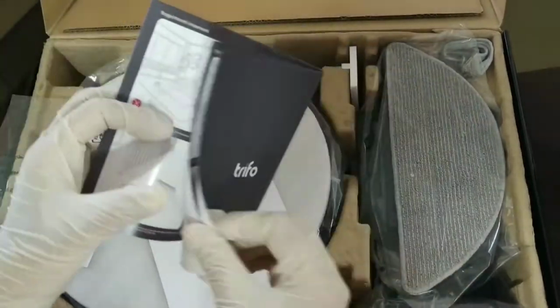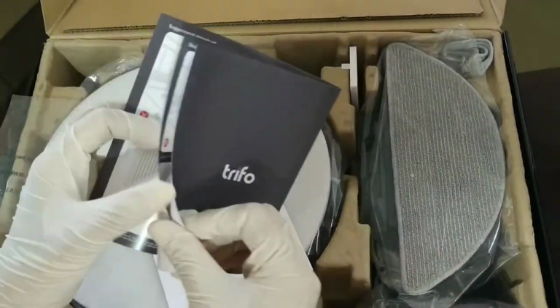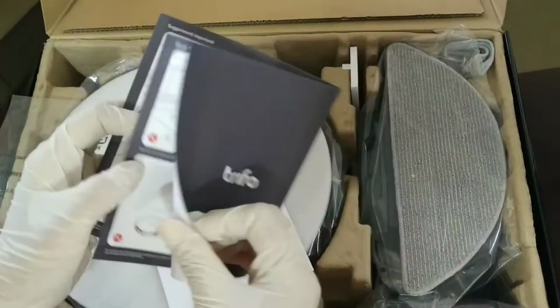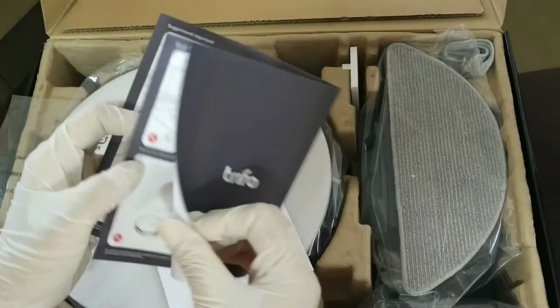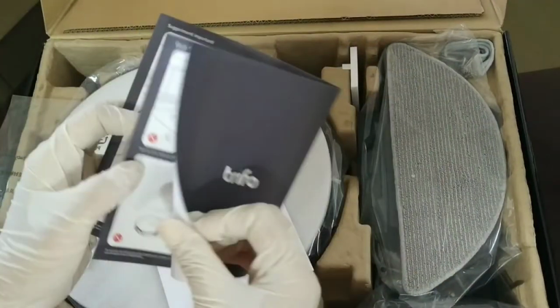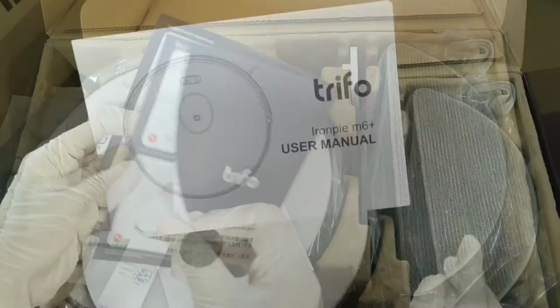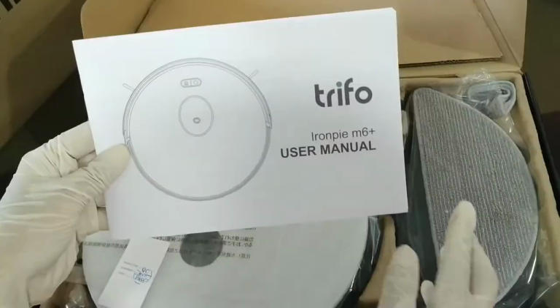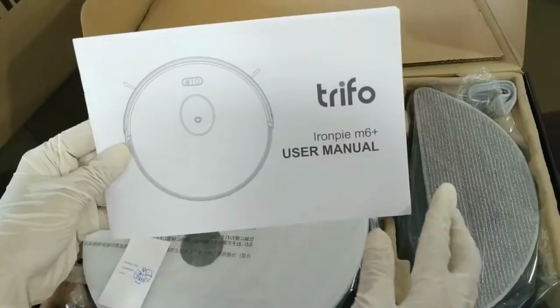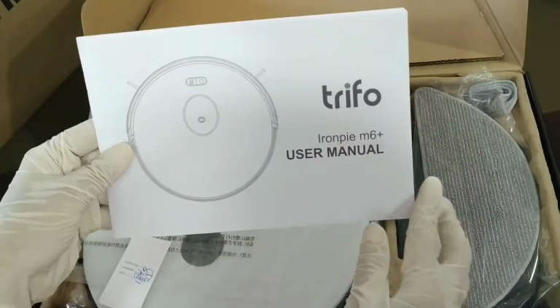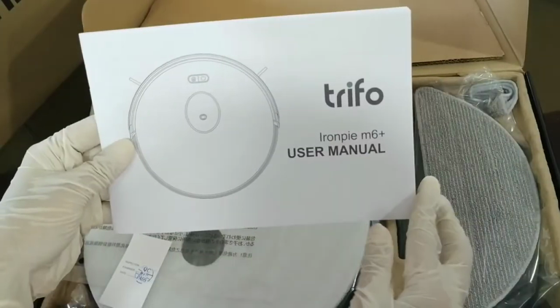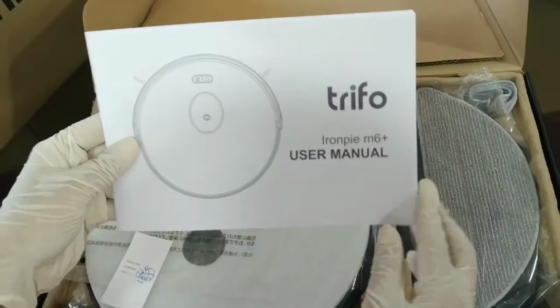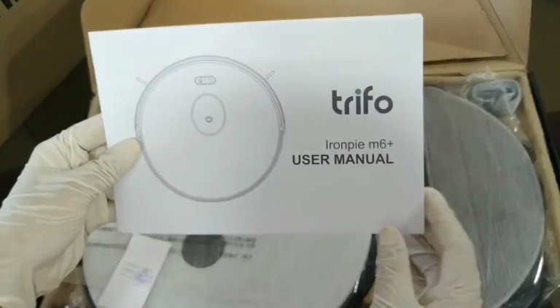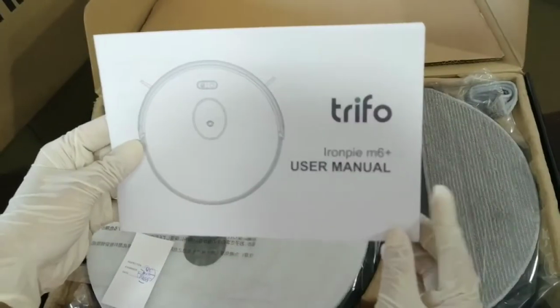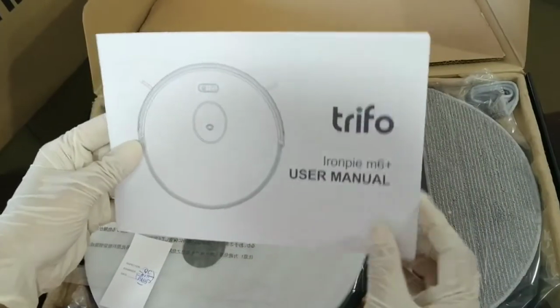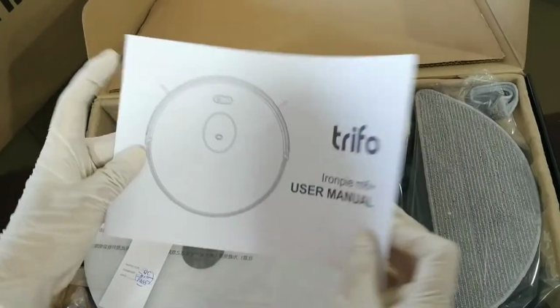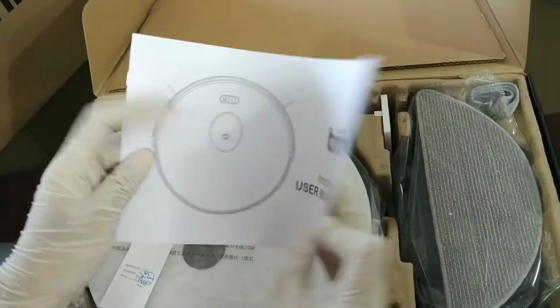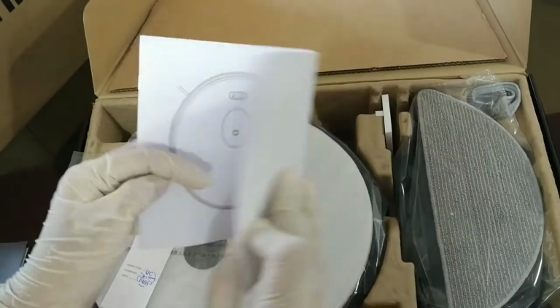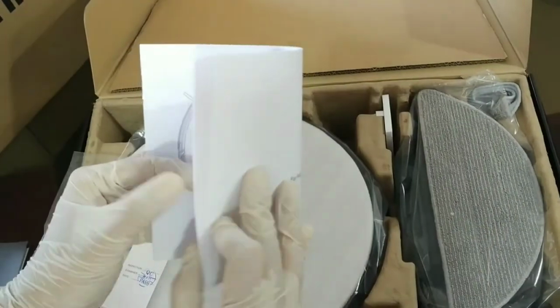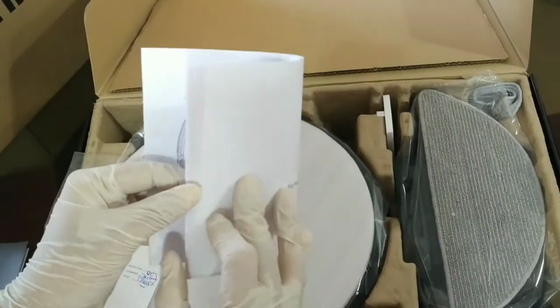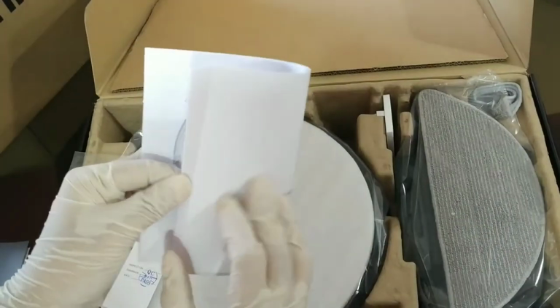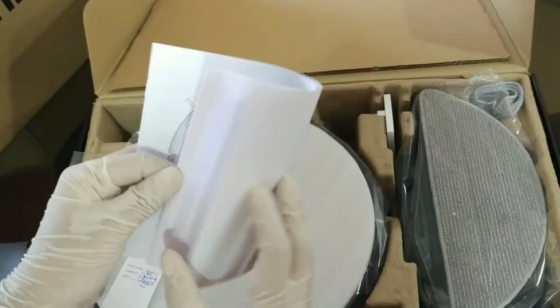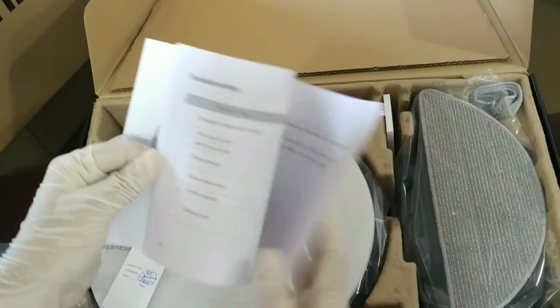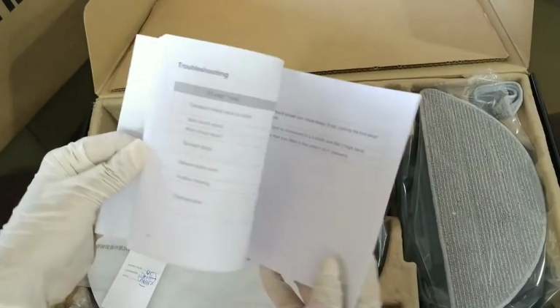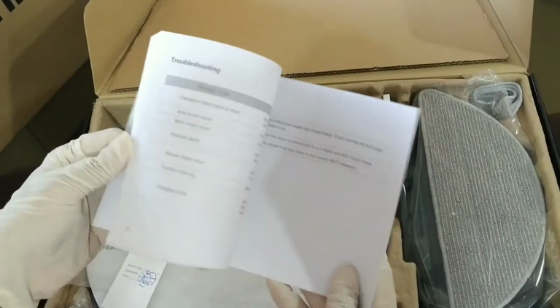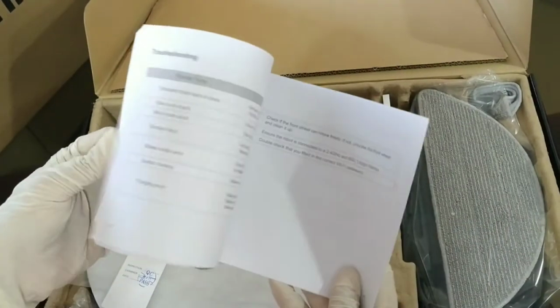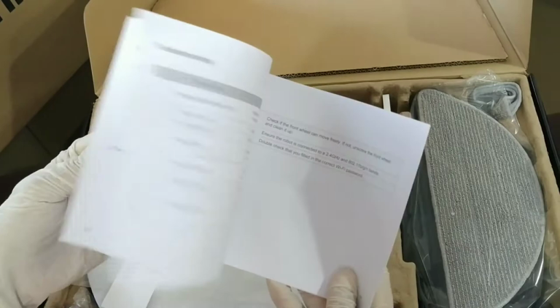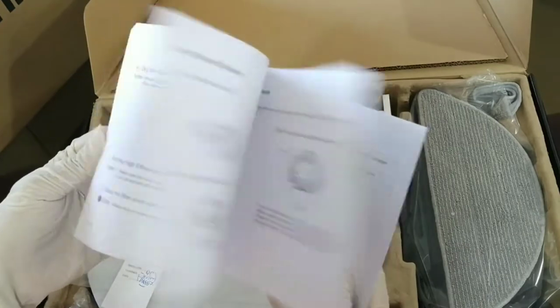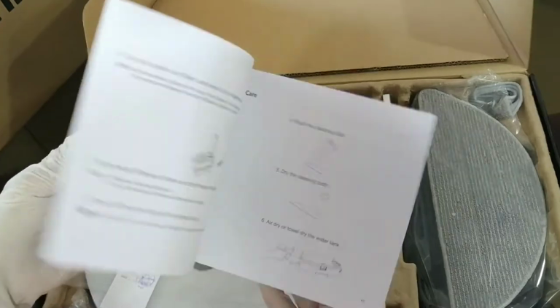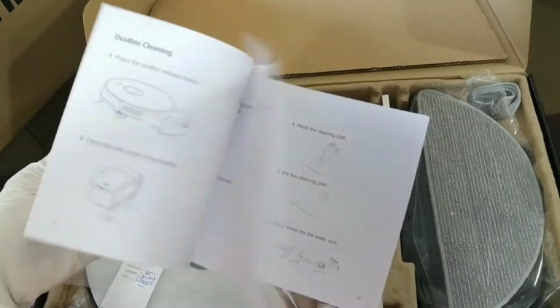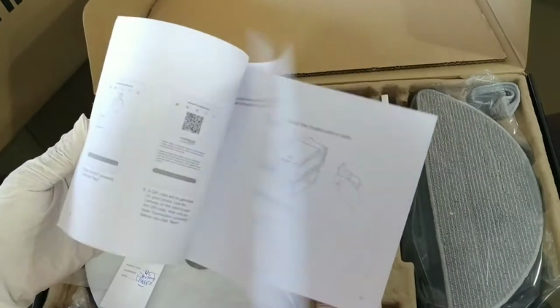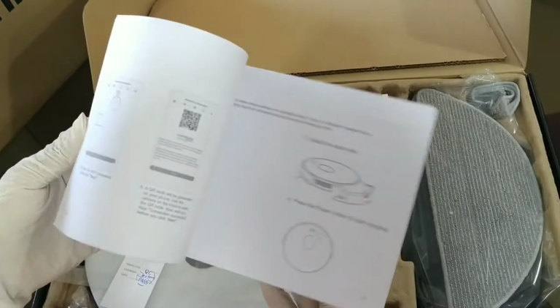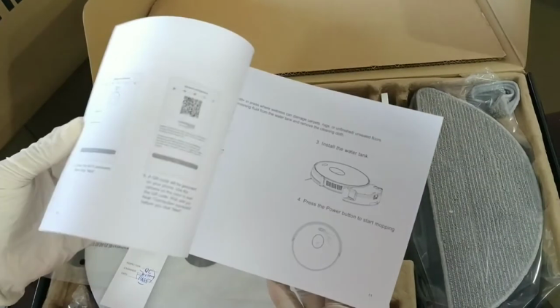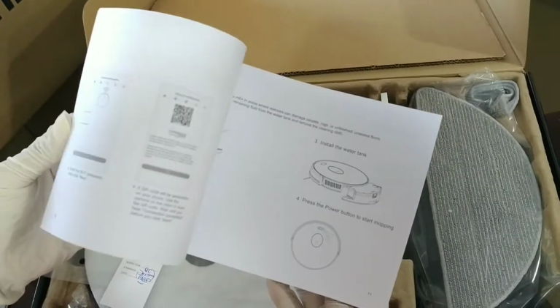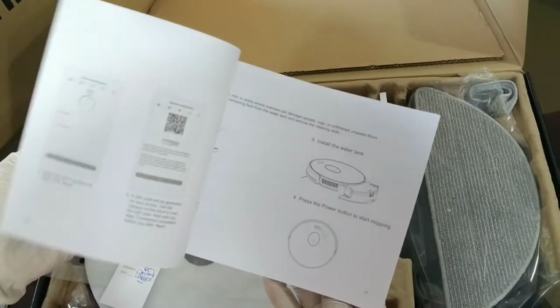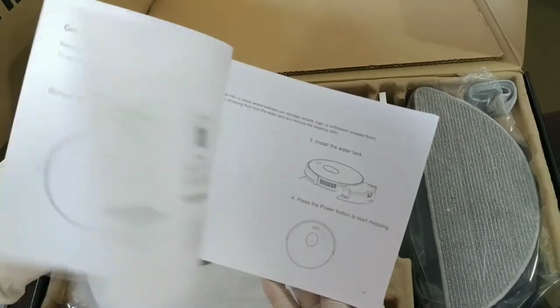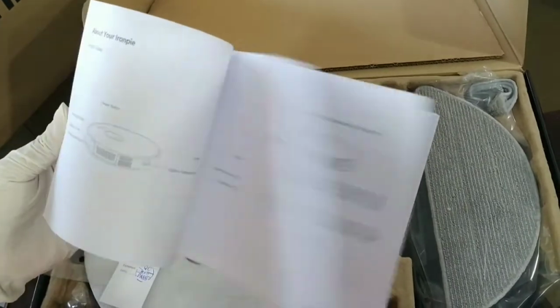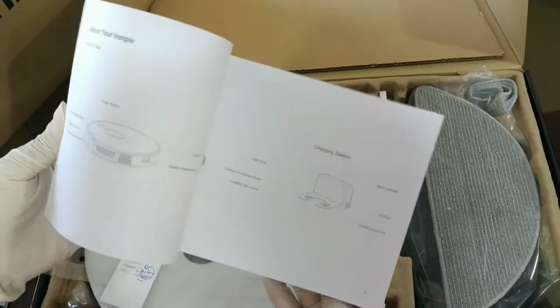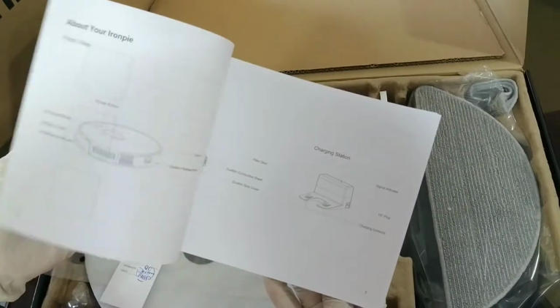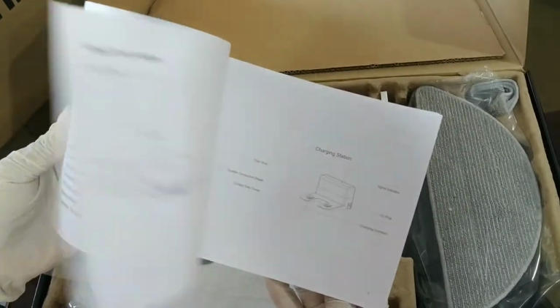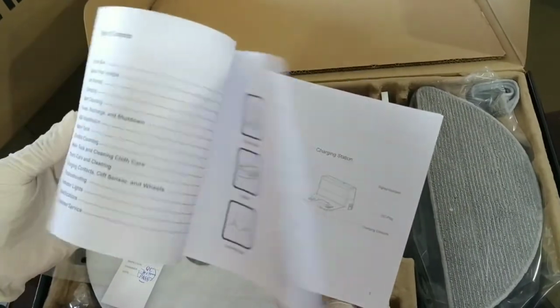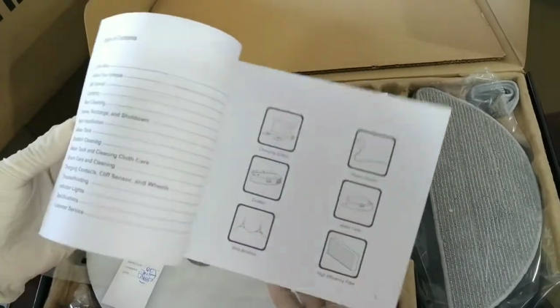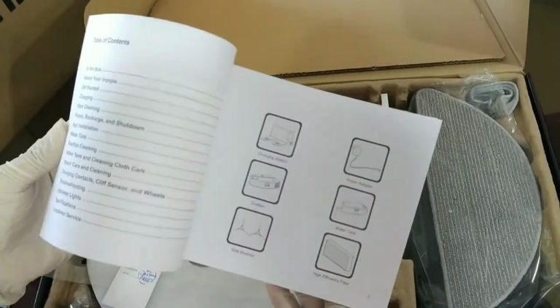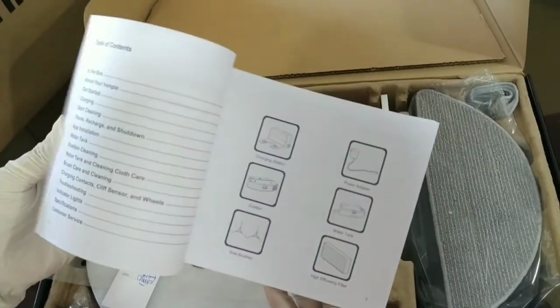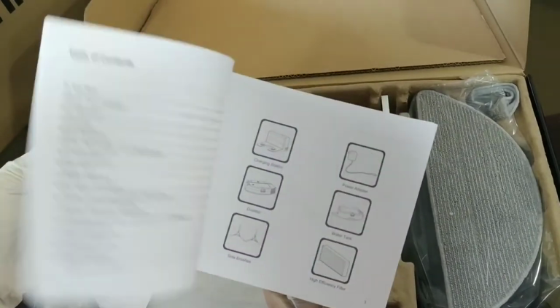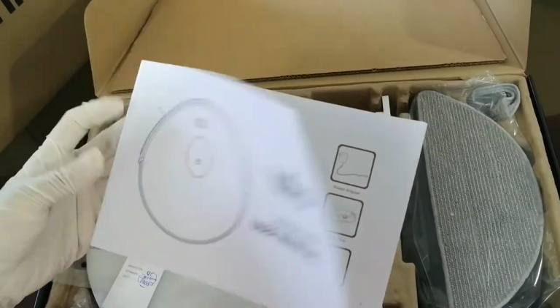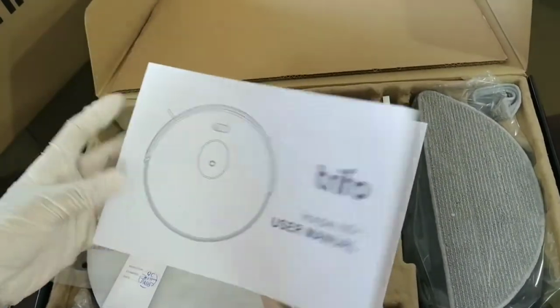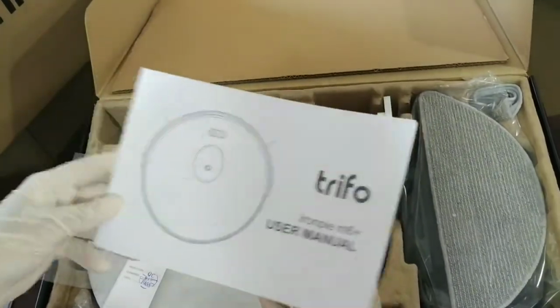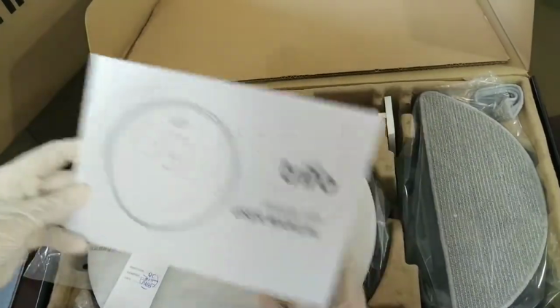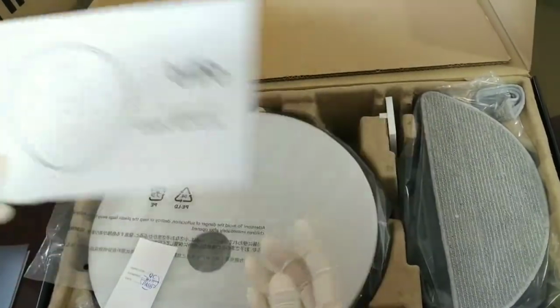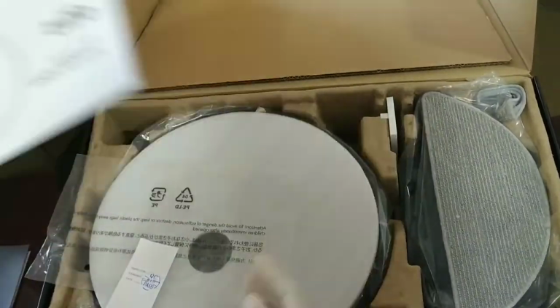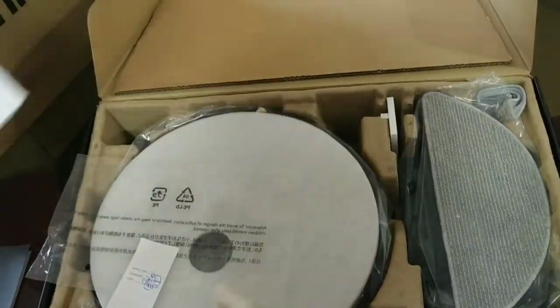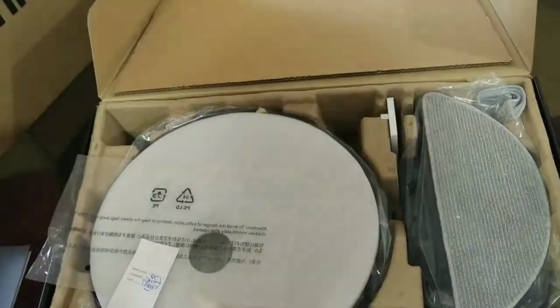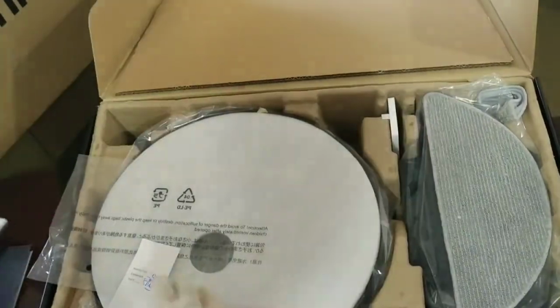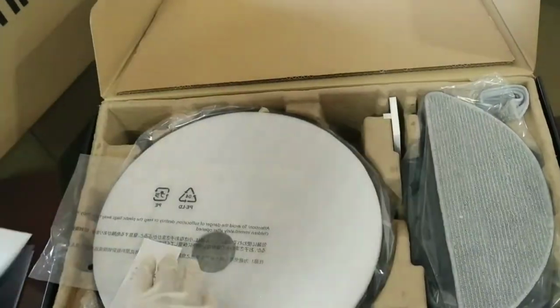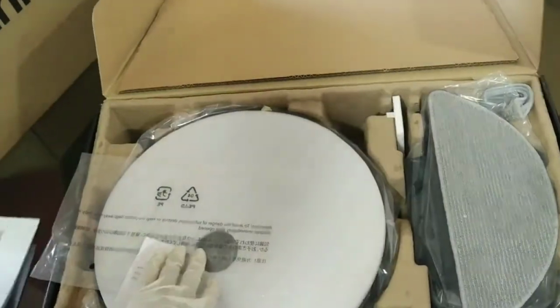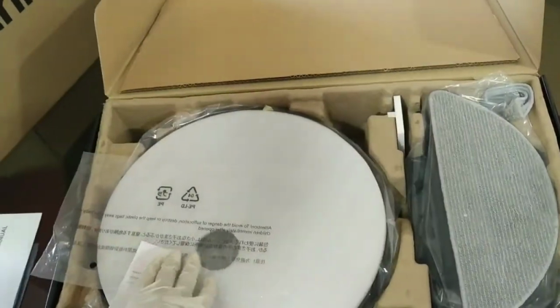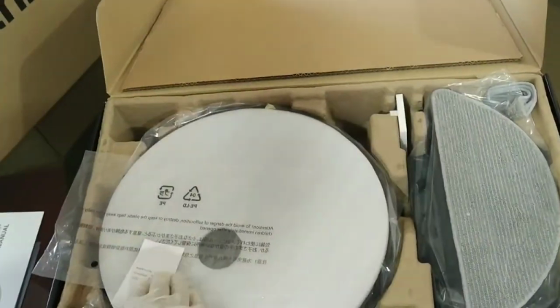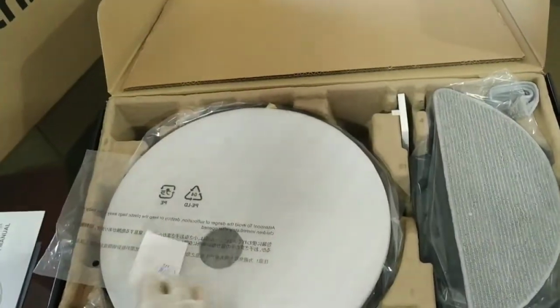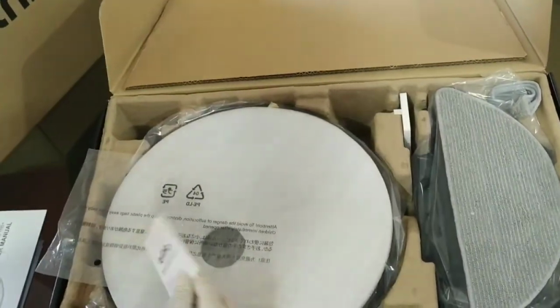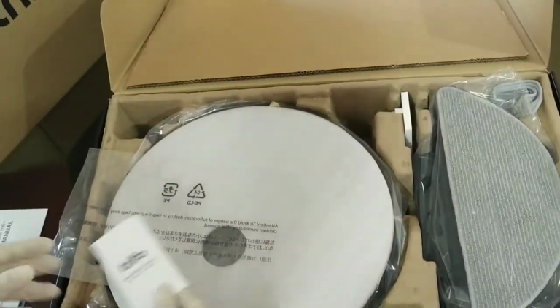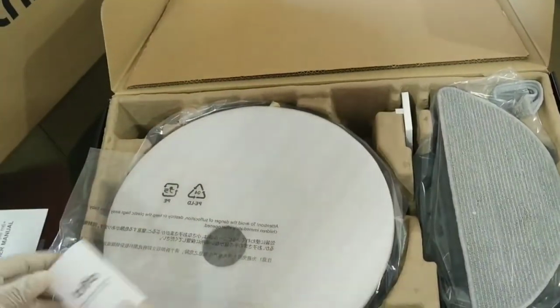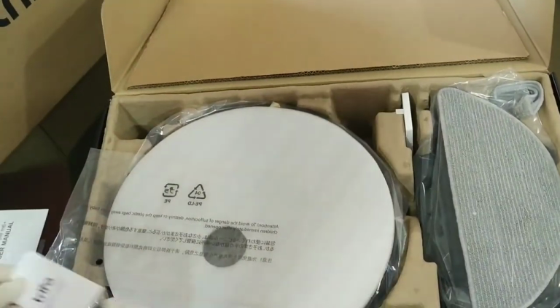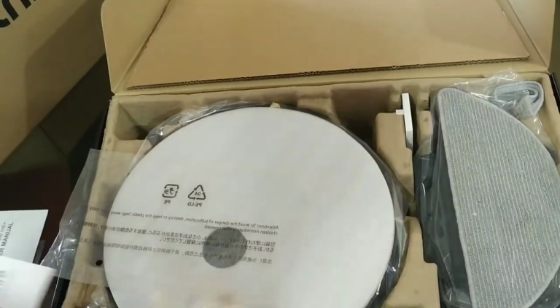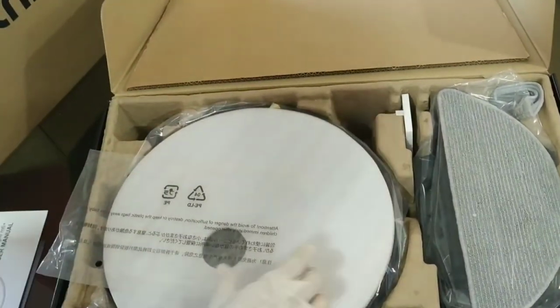Here's the user manual with all the instructions. You don't need to worry because I'm going to show you how everything is to be attached step by step.